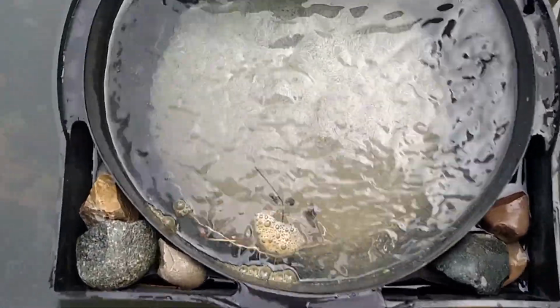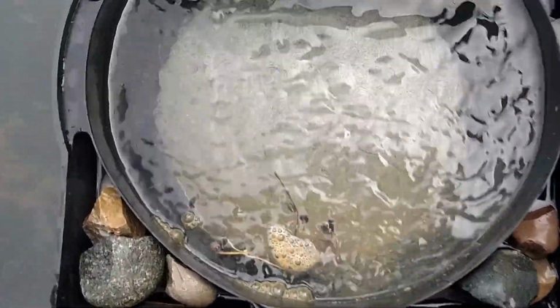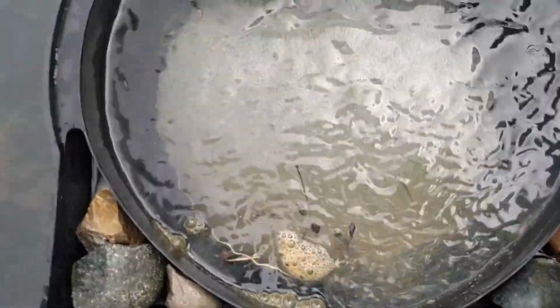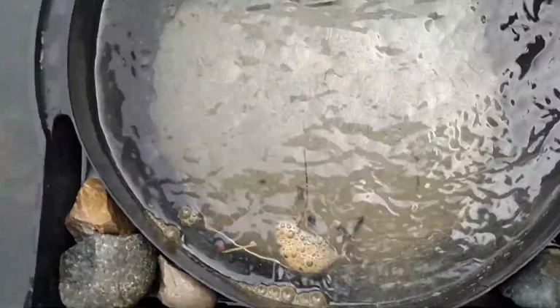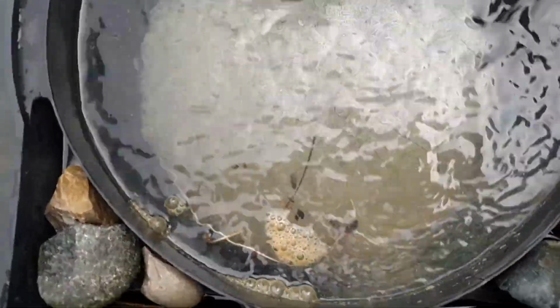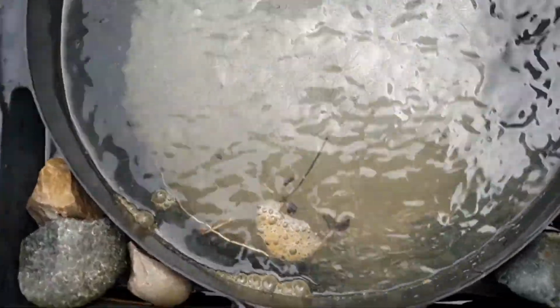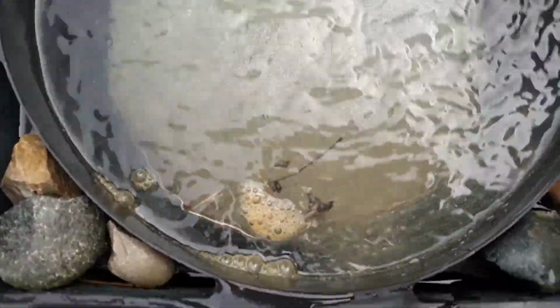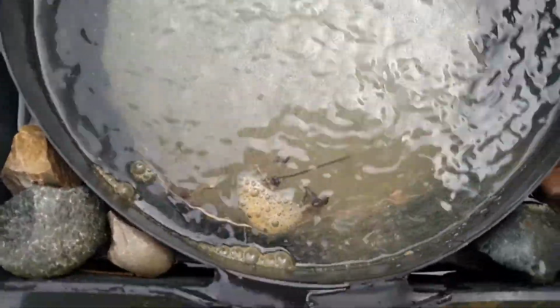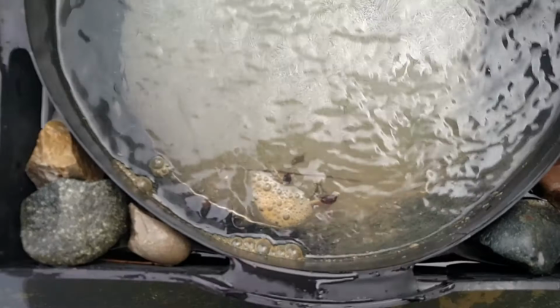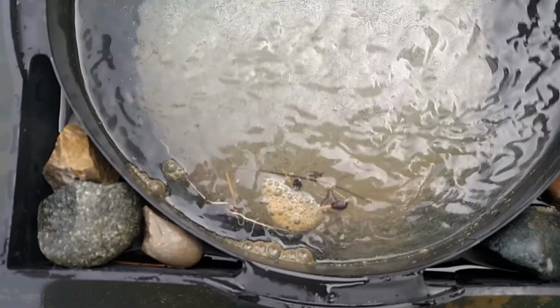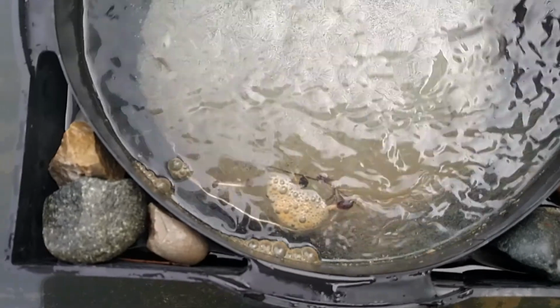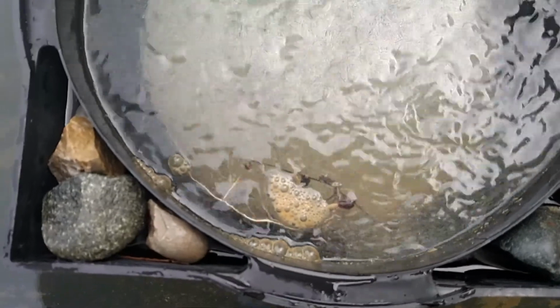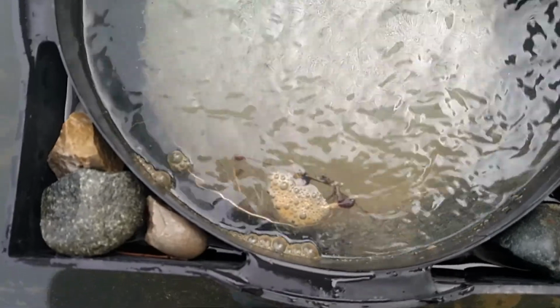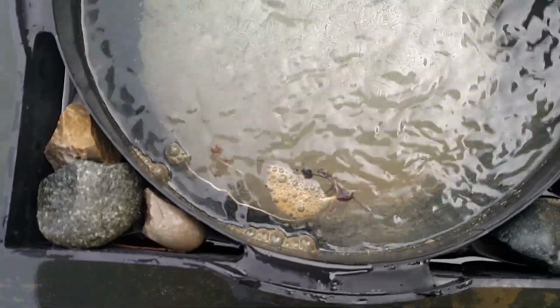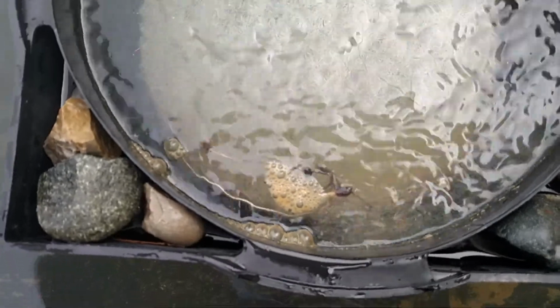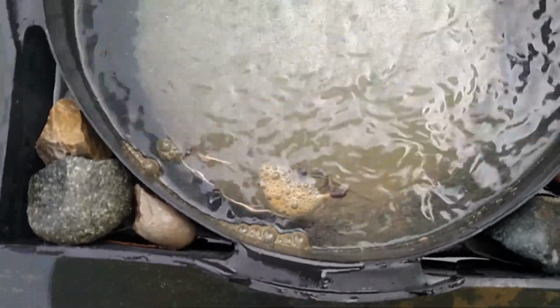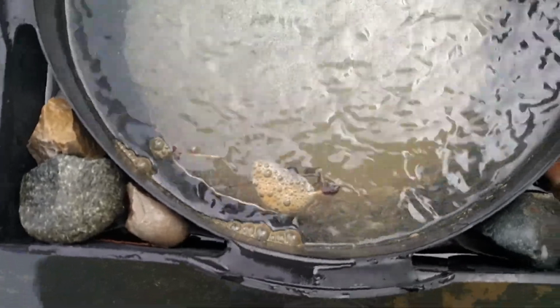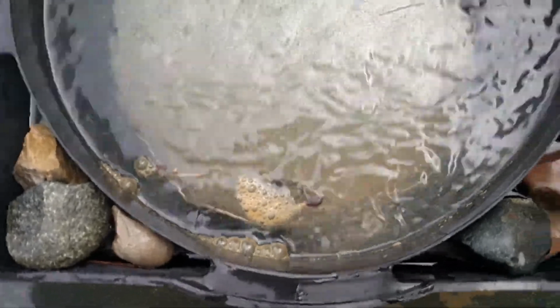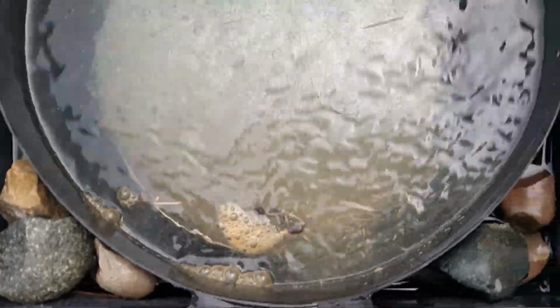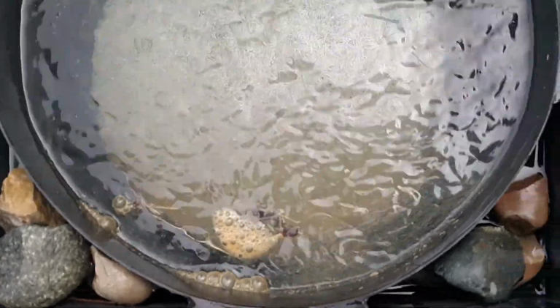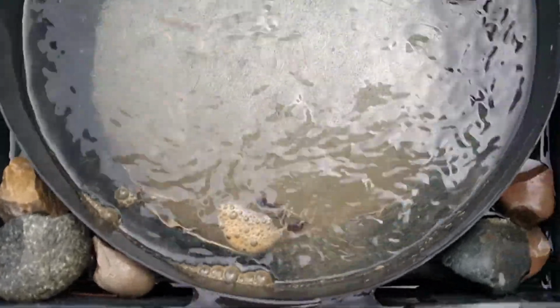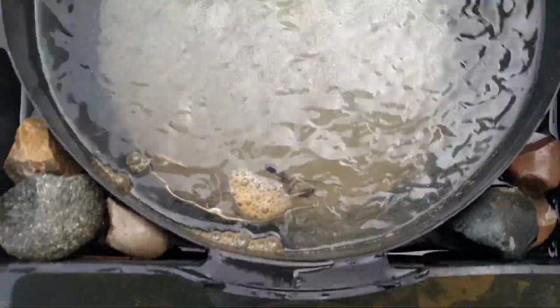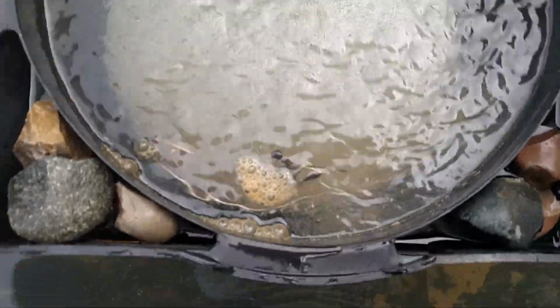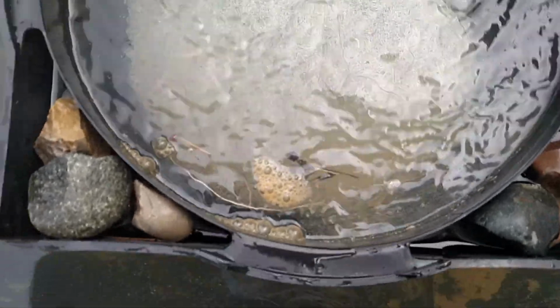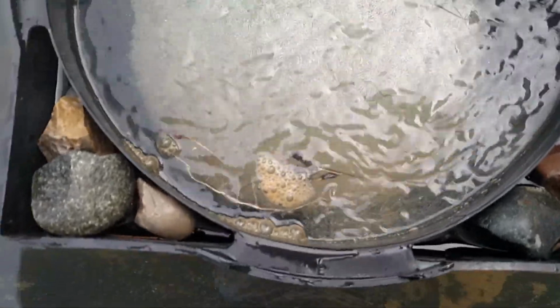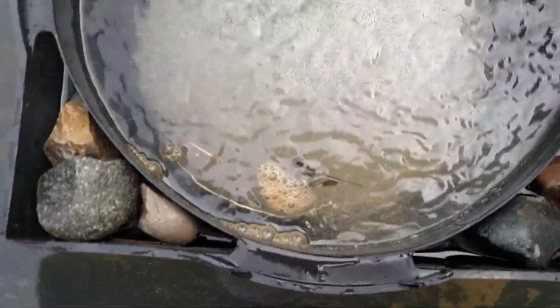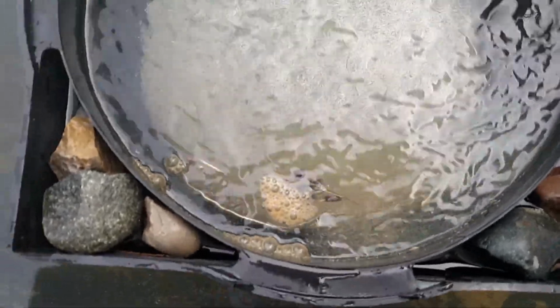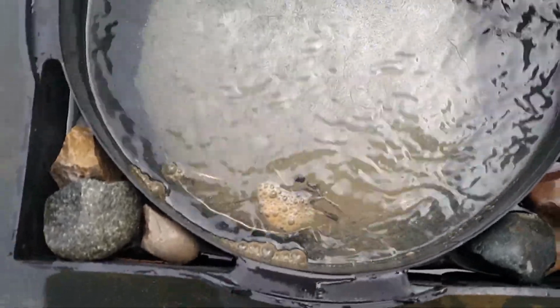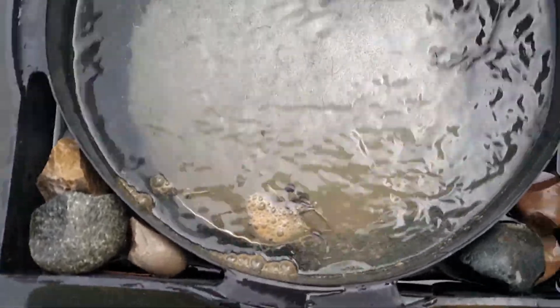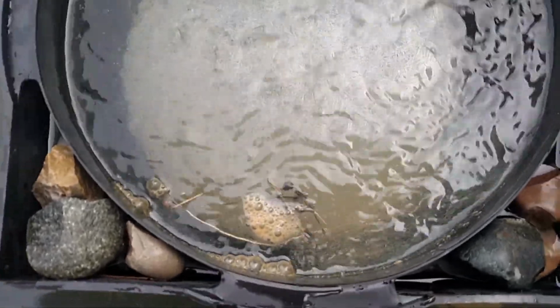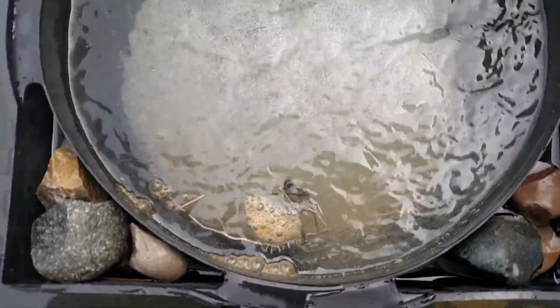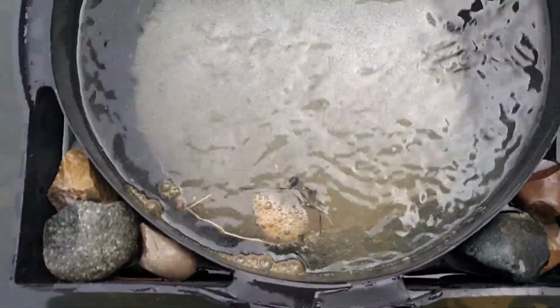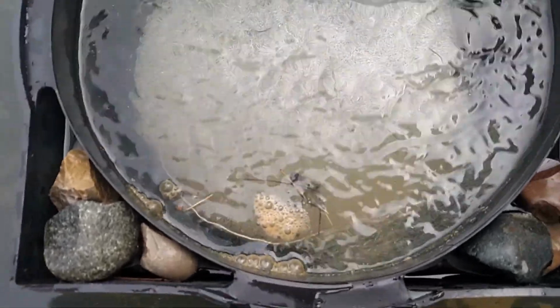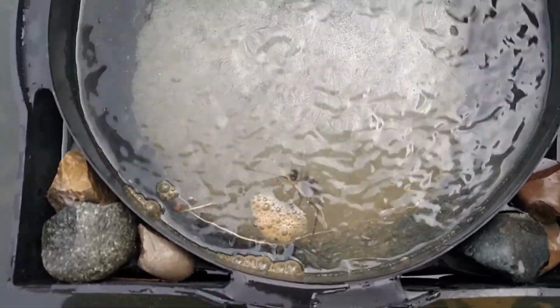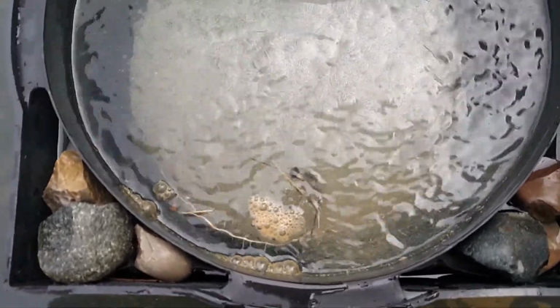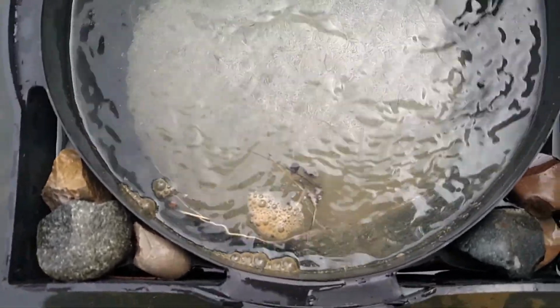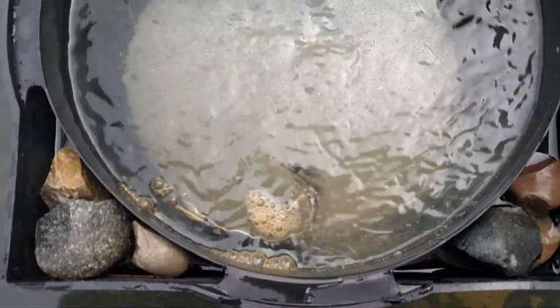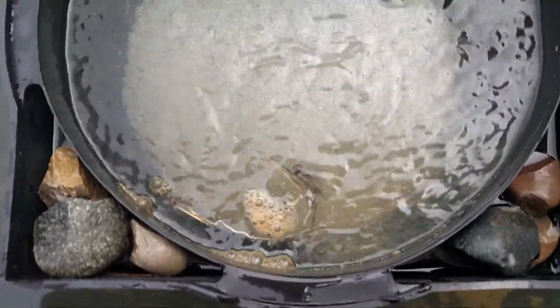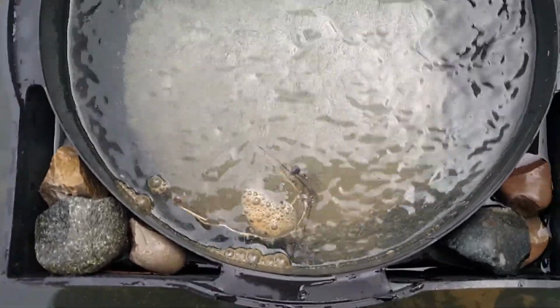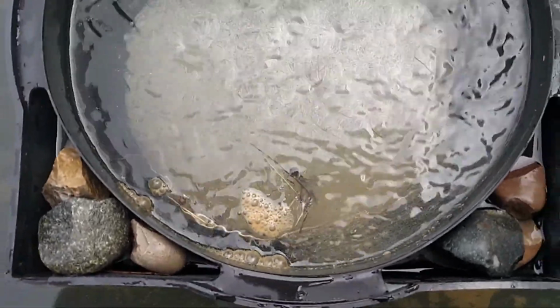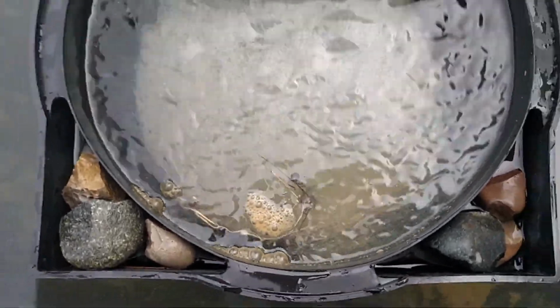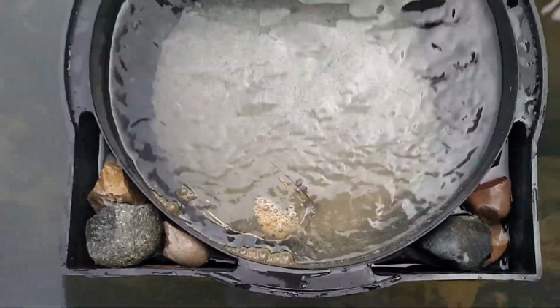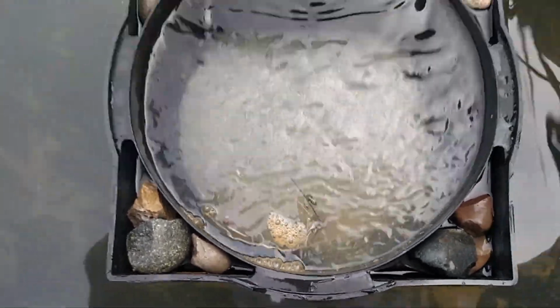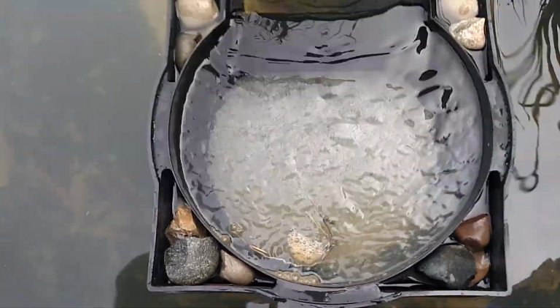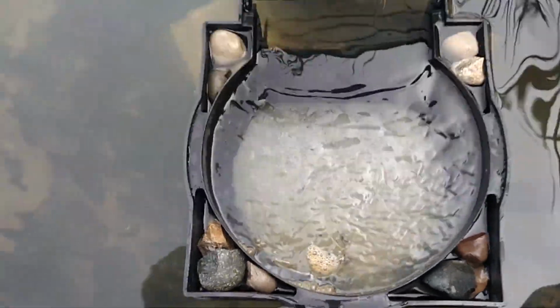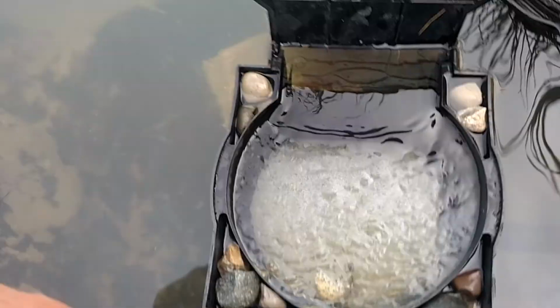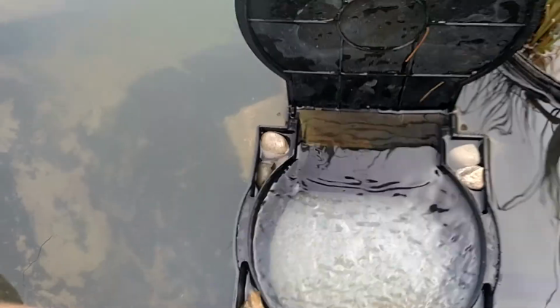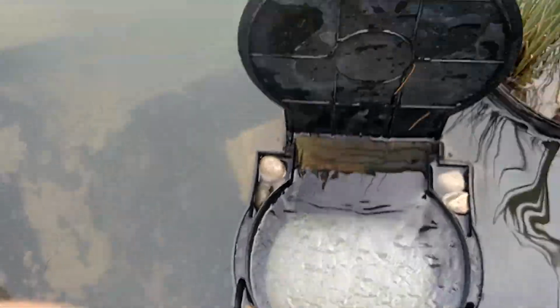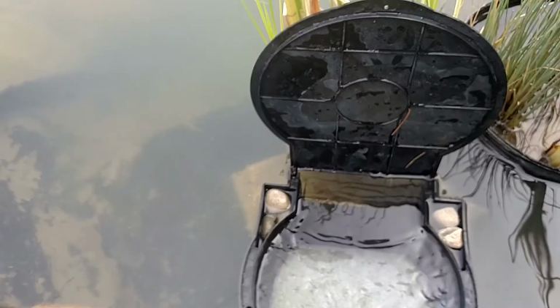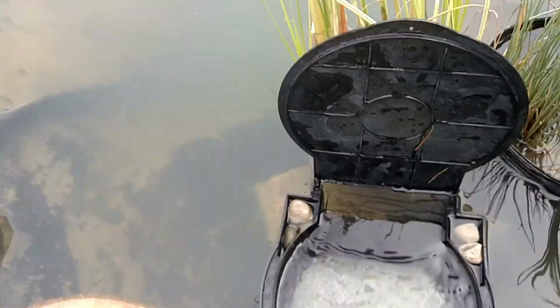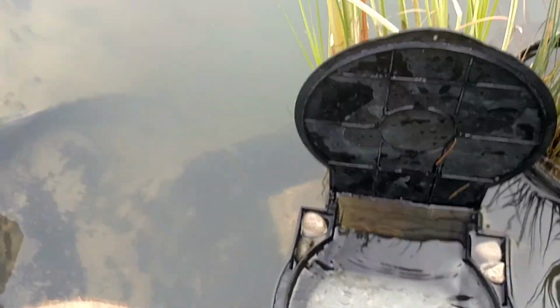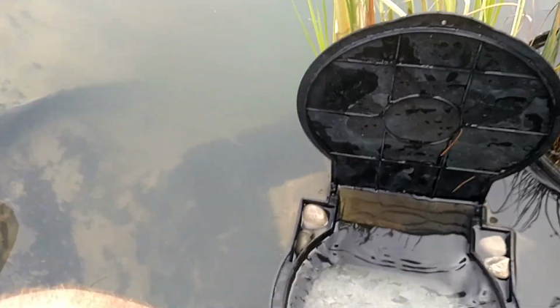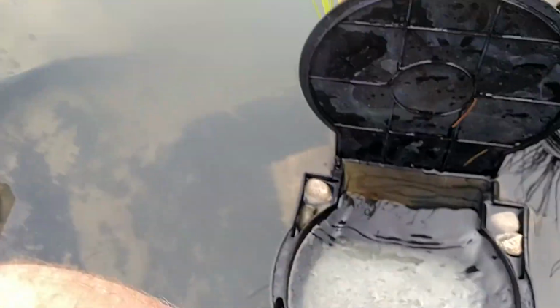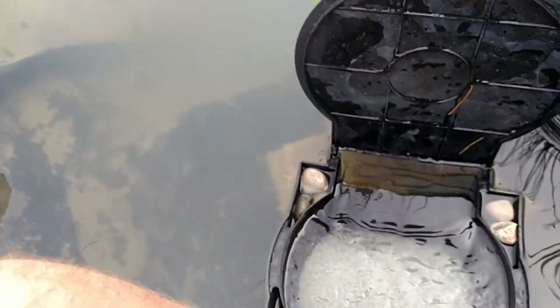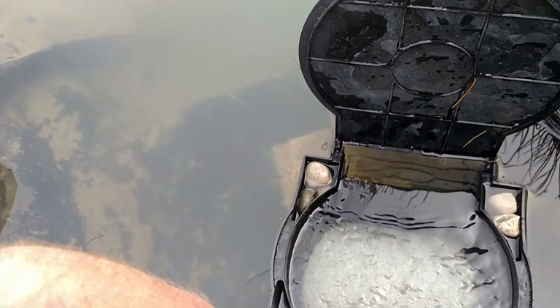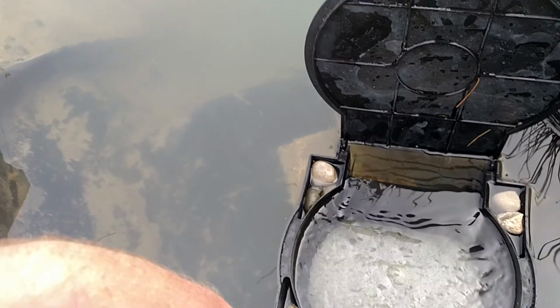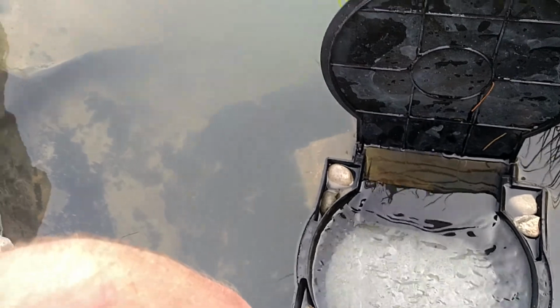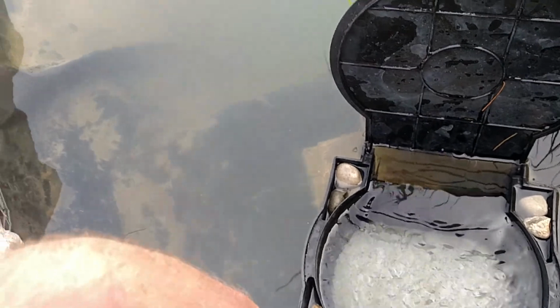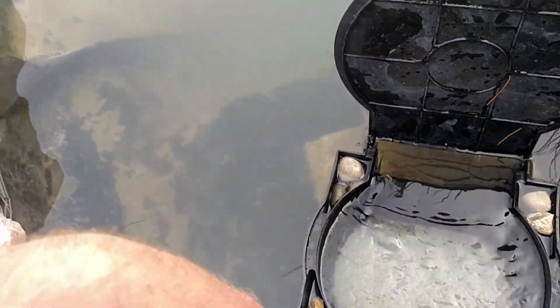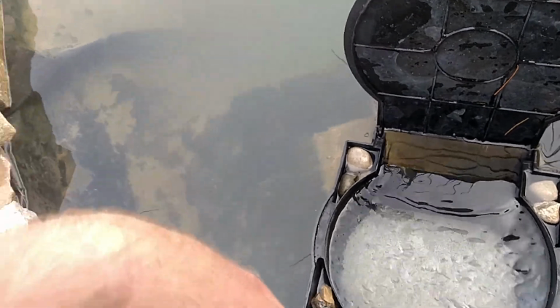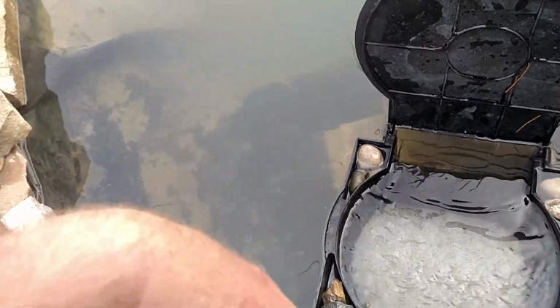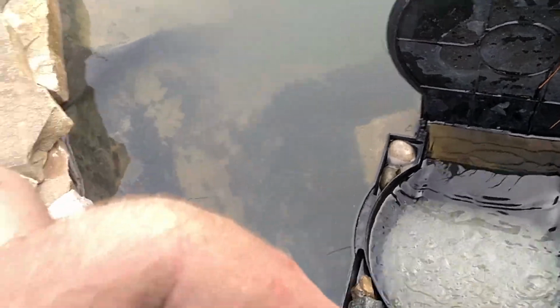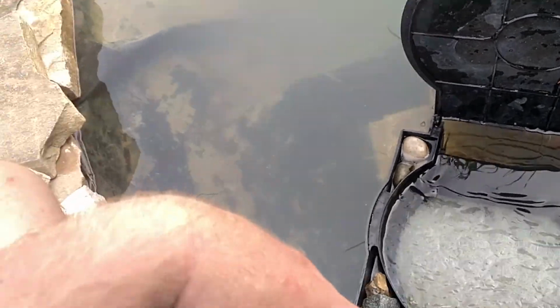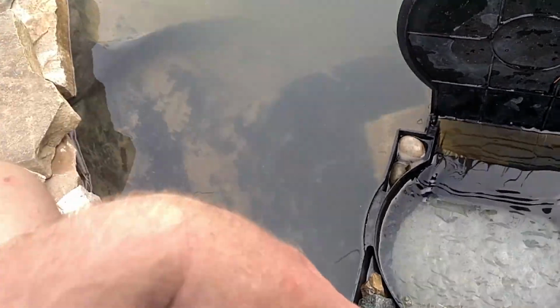You can see the brown scummy stuff. I'm not sure if that's protein buildup or what. I don't even know if you can hear me with the water noise.